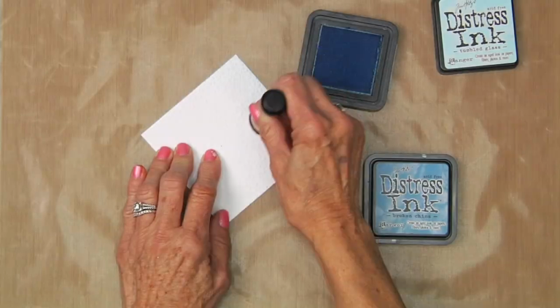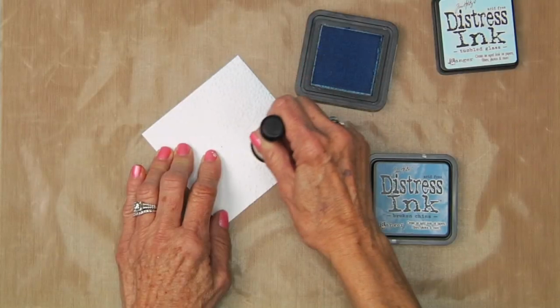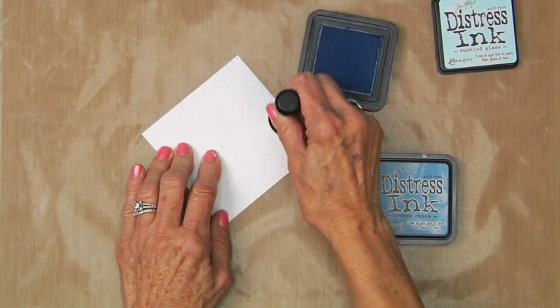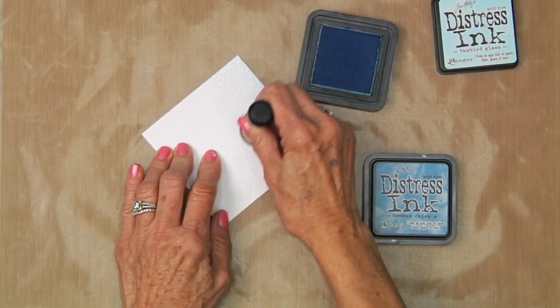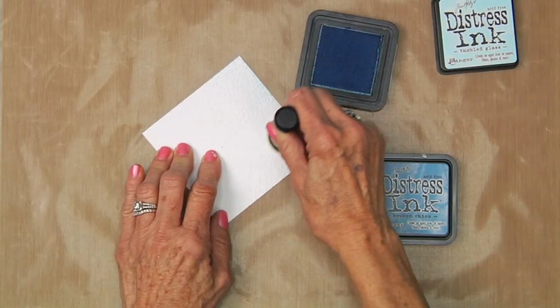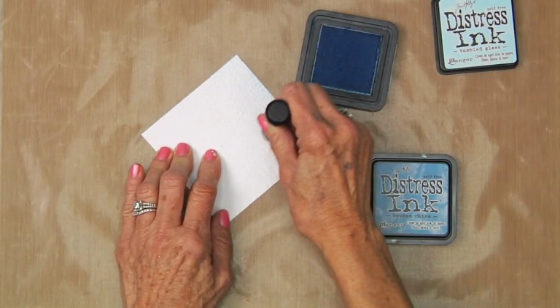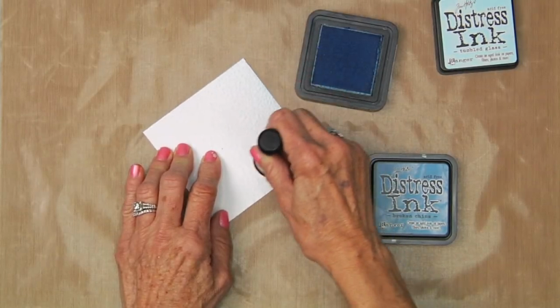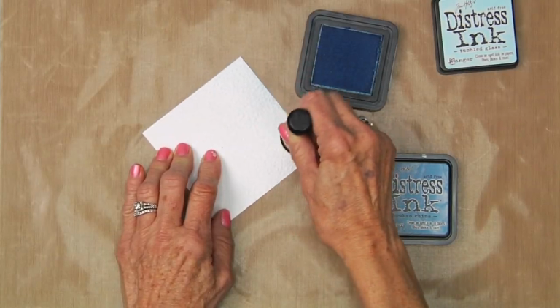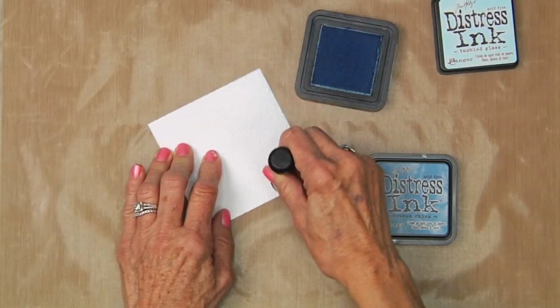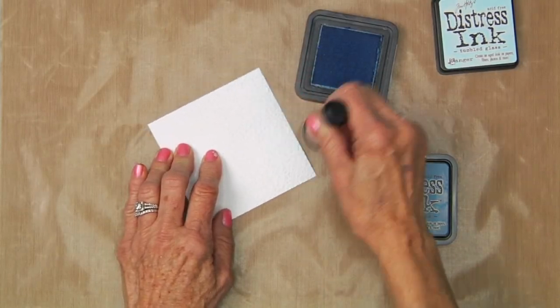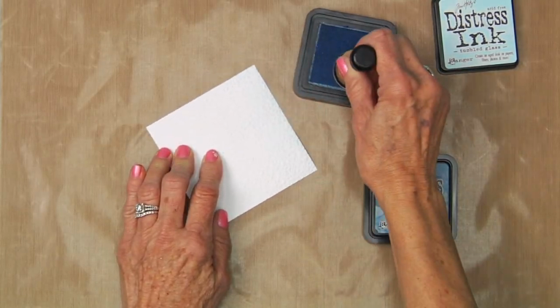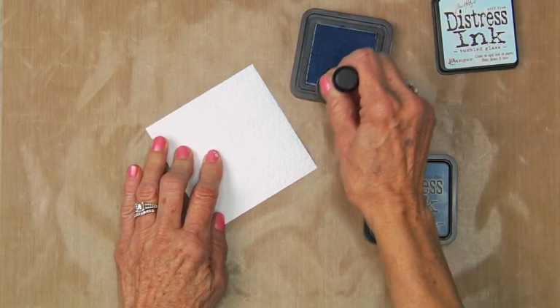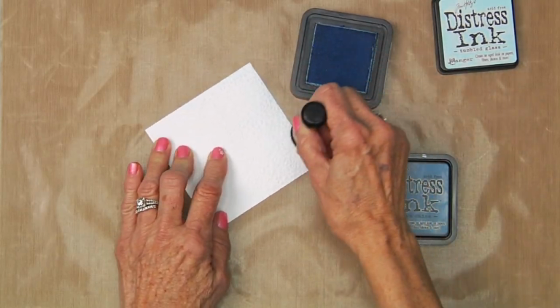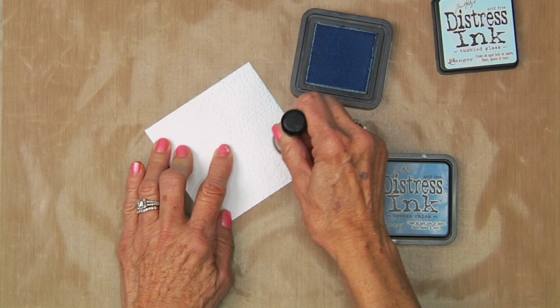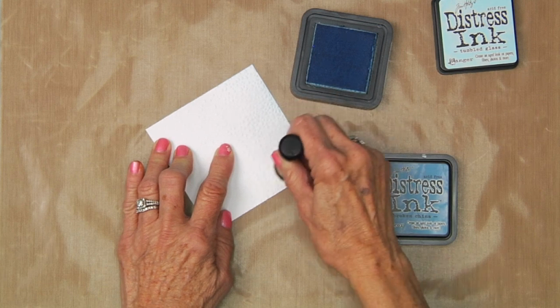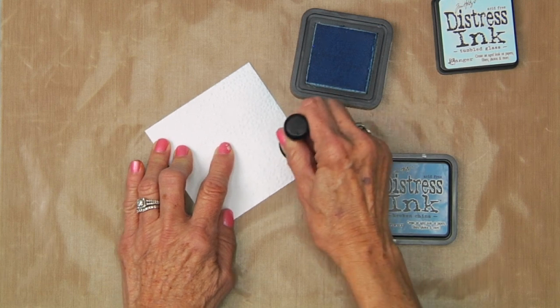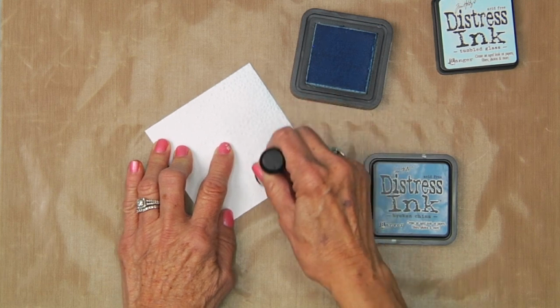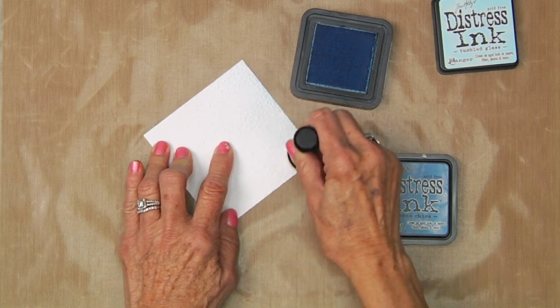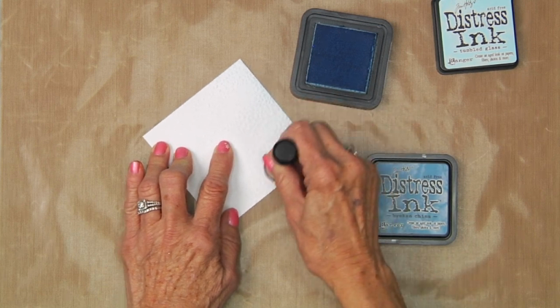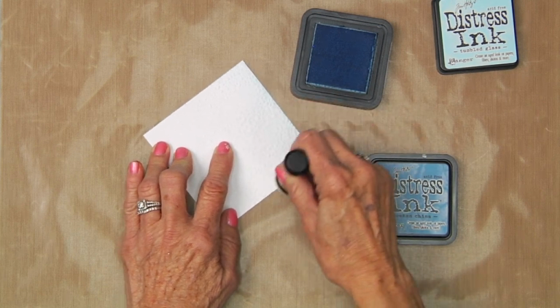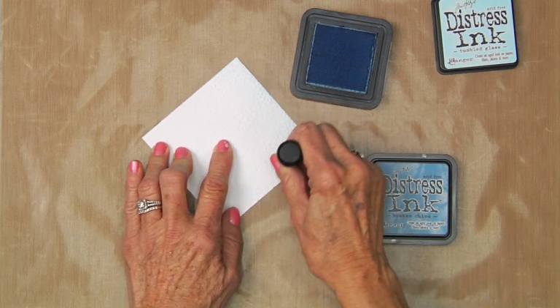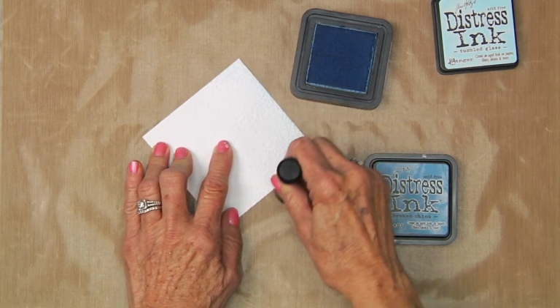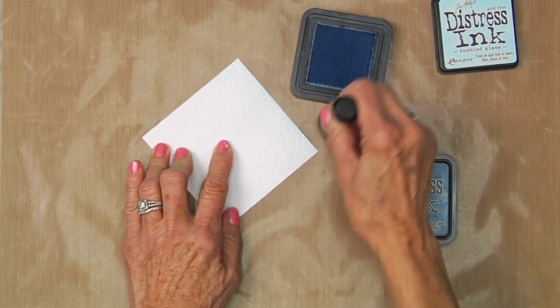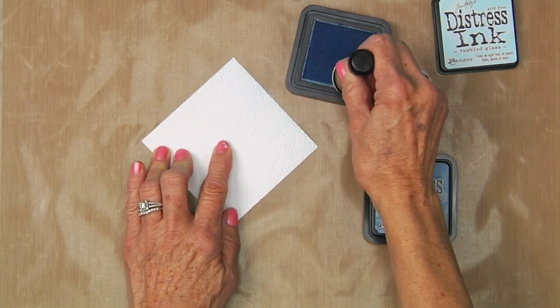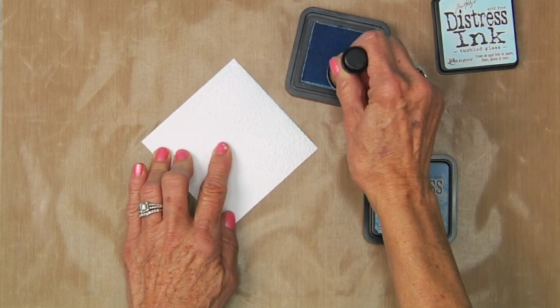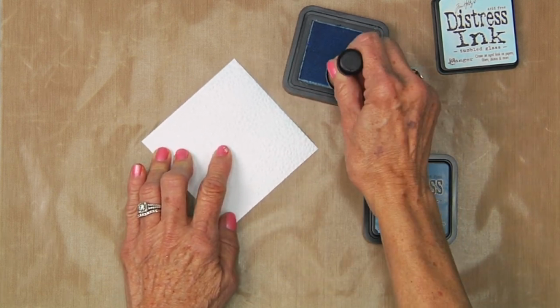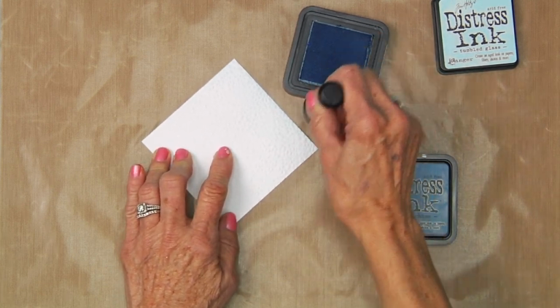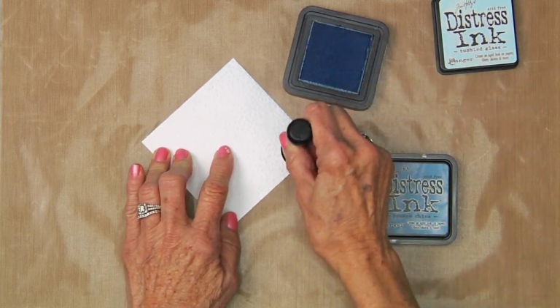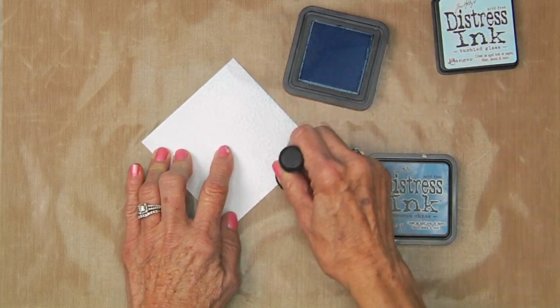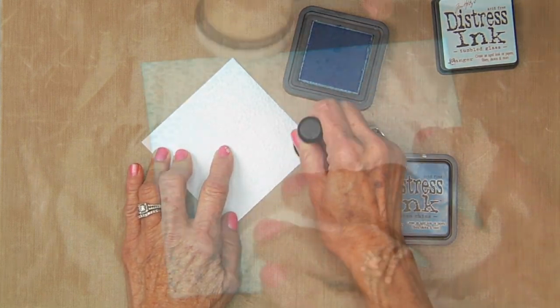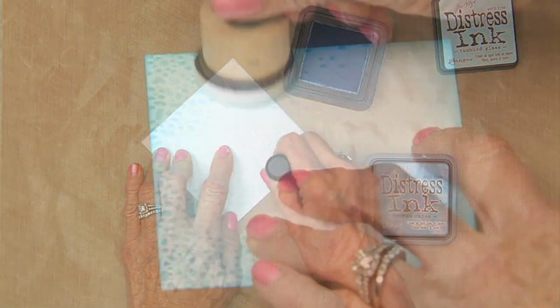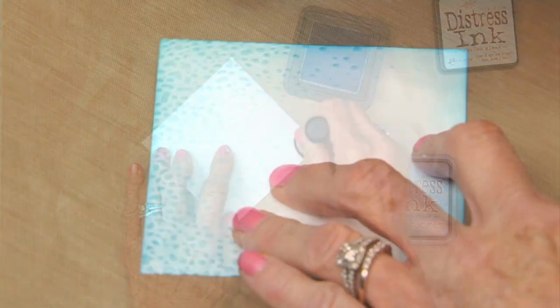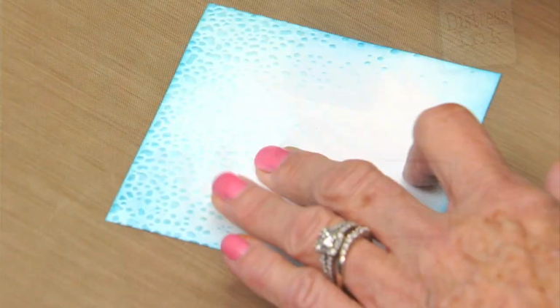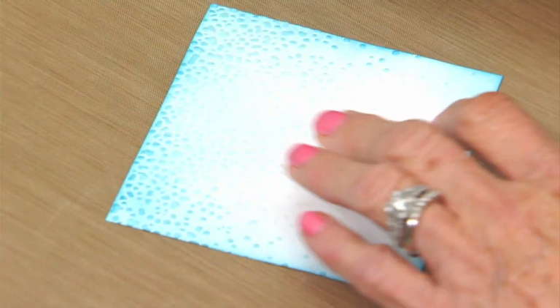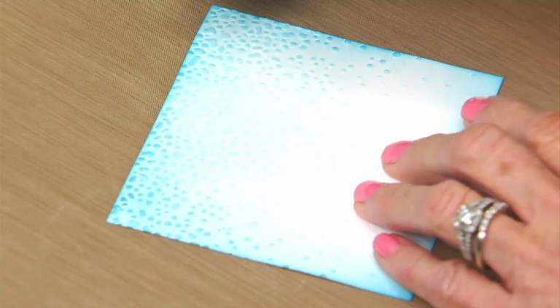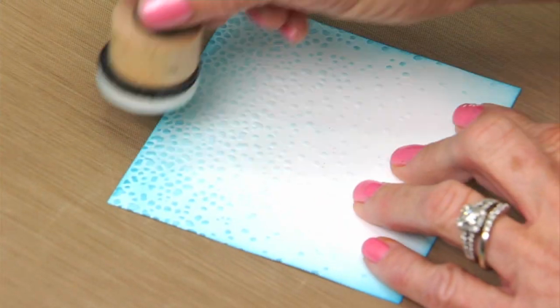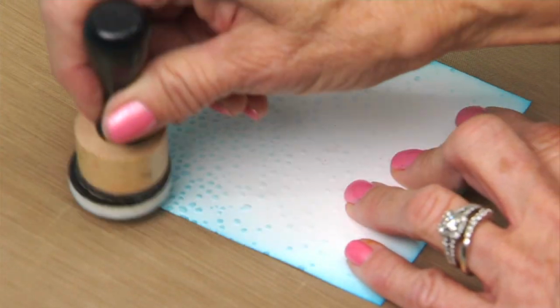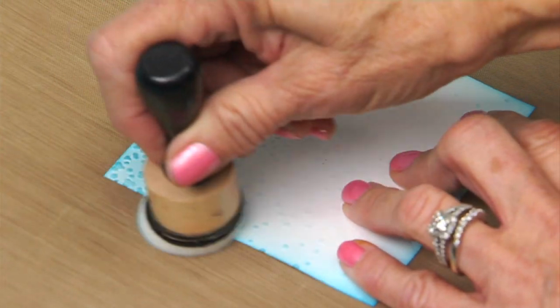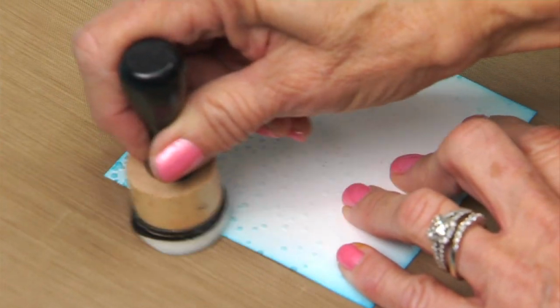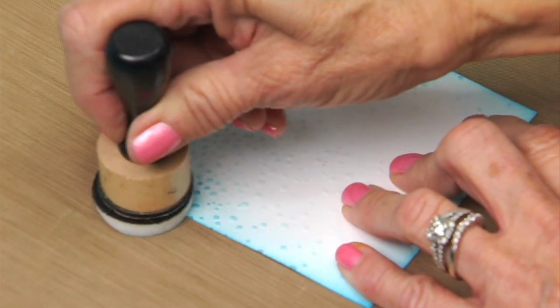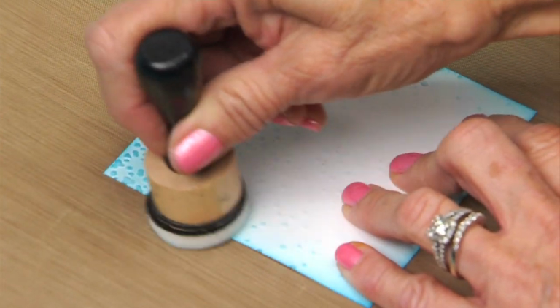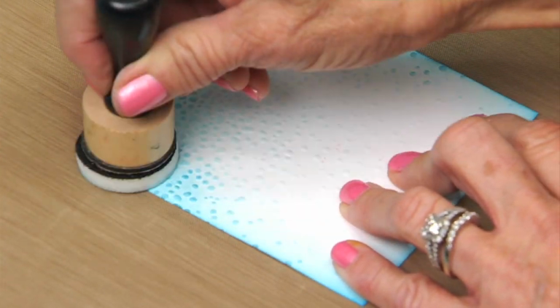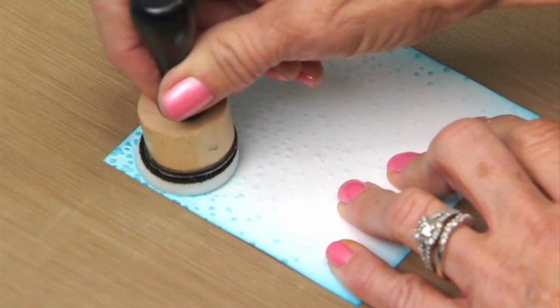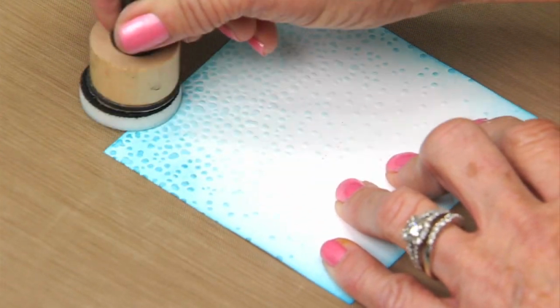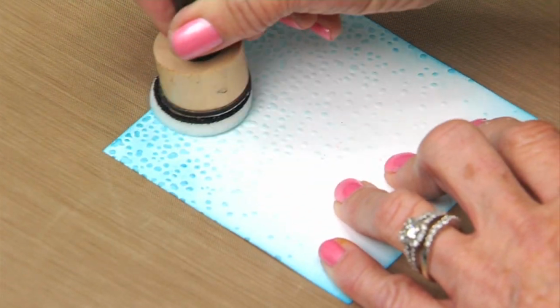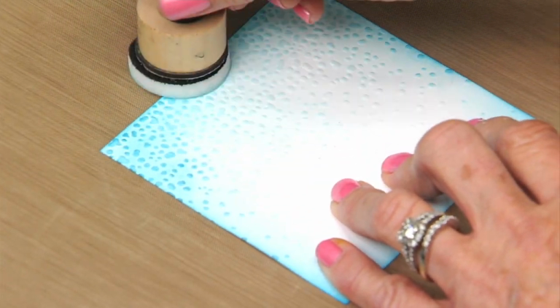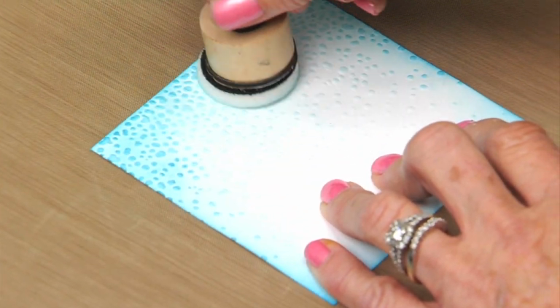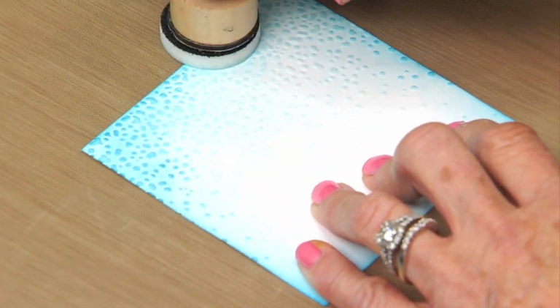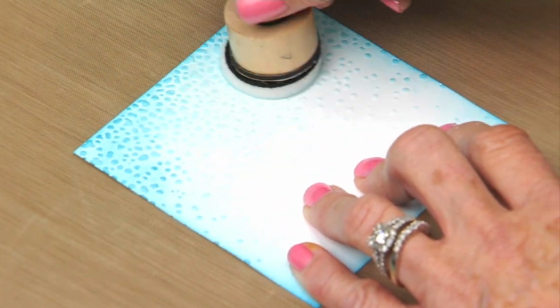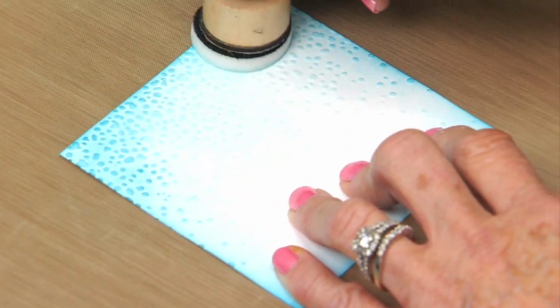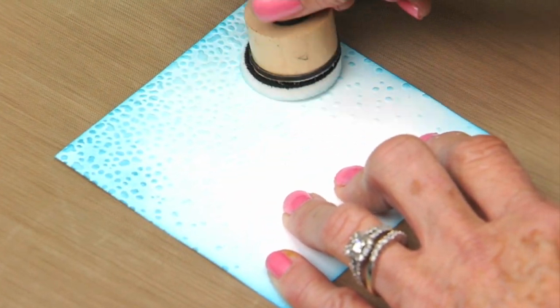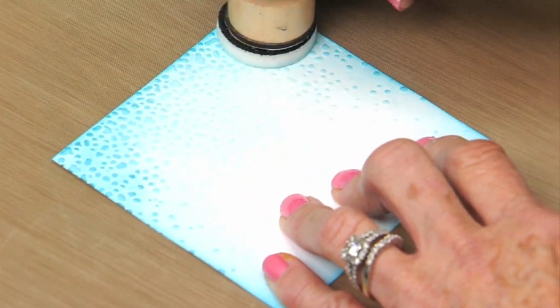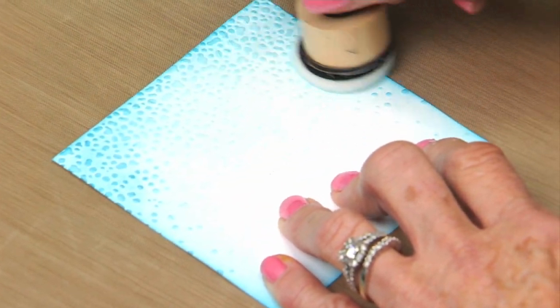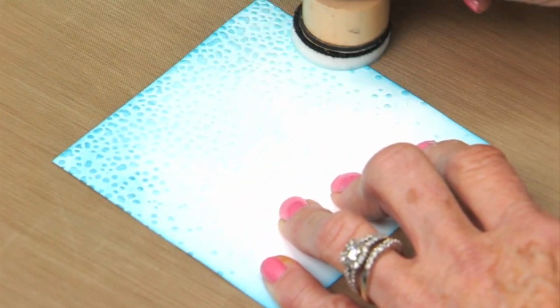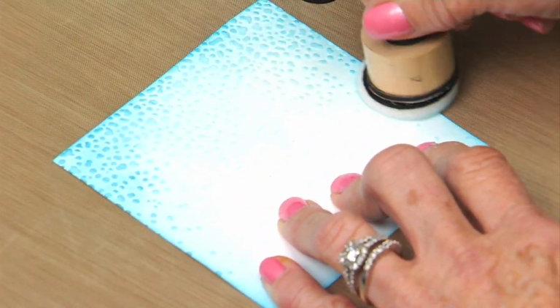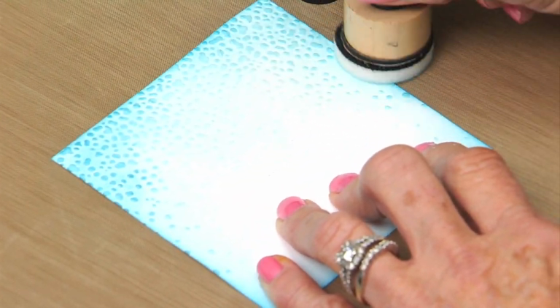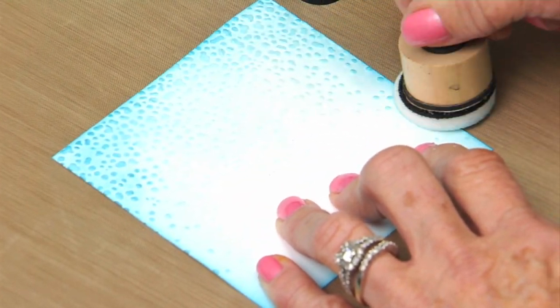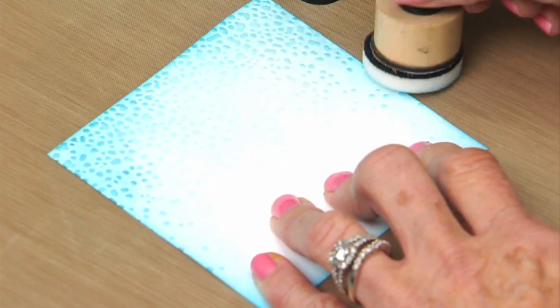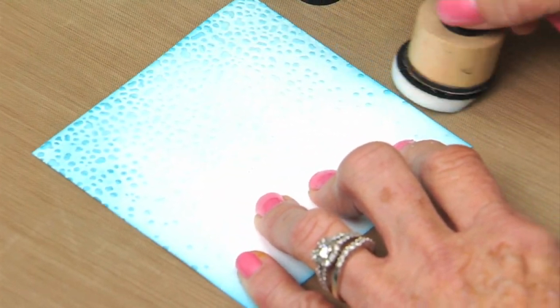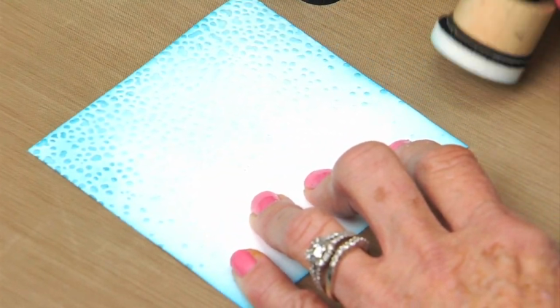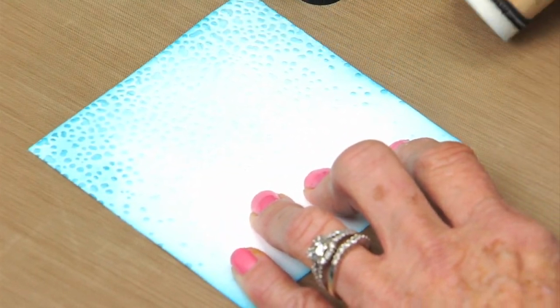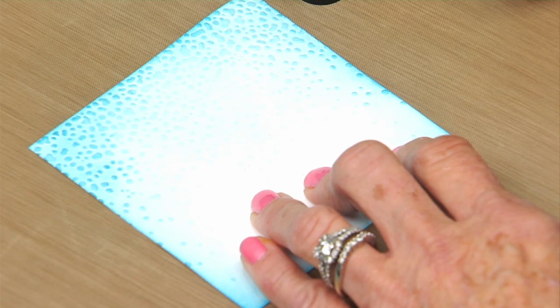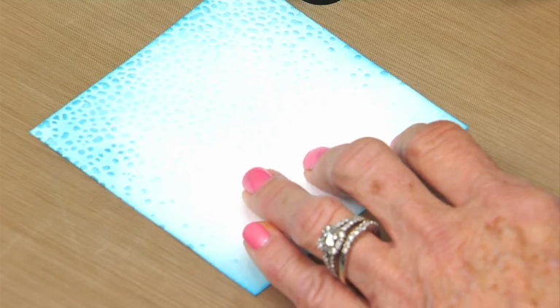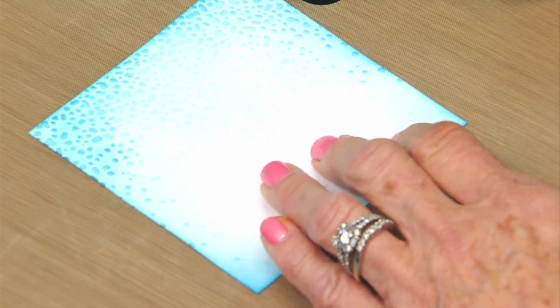Lightly ink the Snowfall speckles embossed cardstock square and sentiment with two shades of blue ink, using a blending tool.